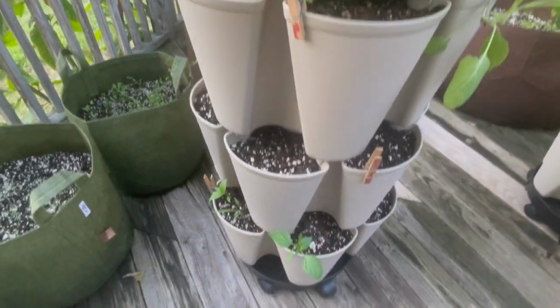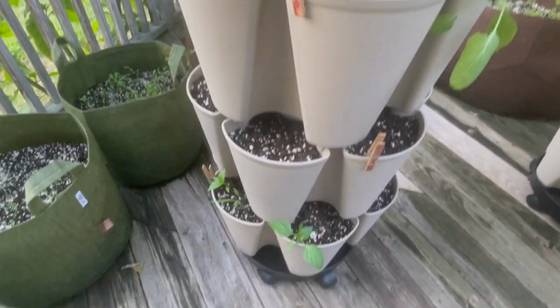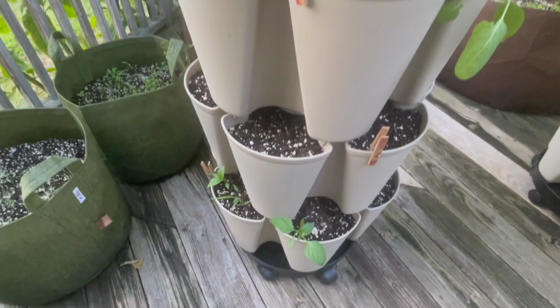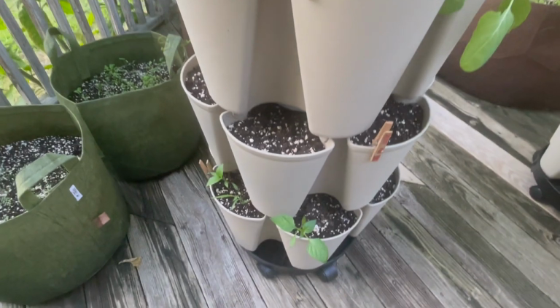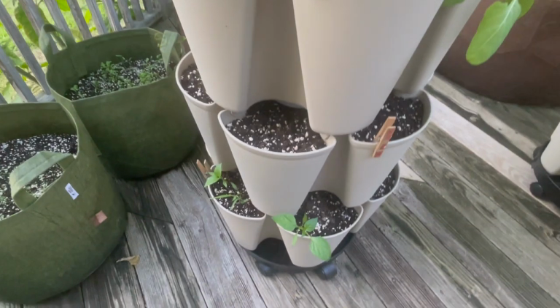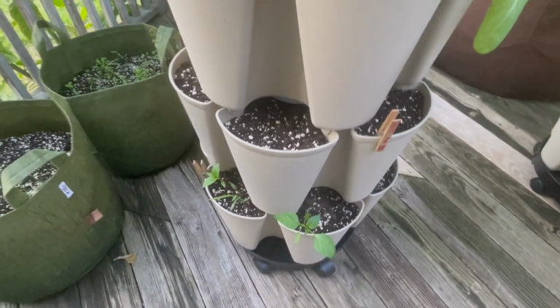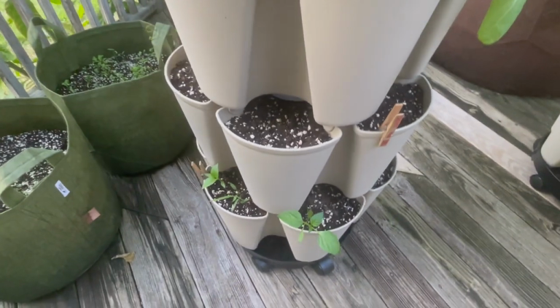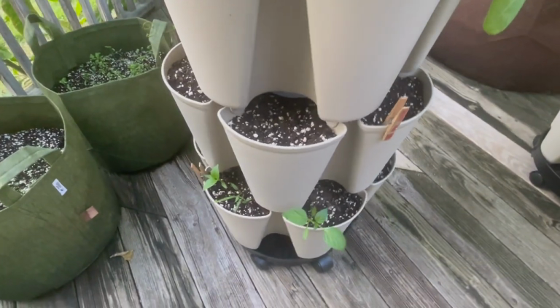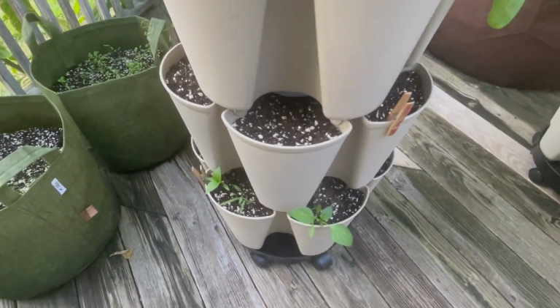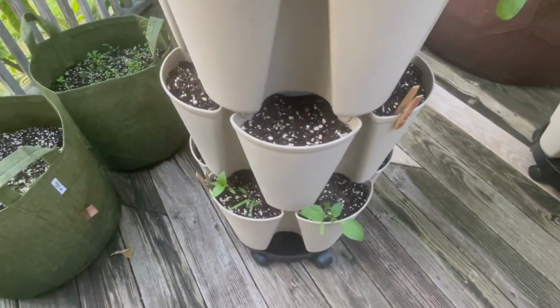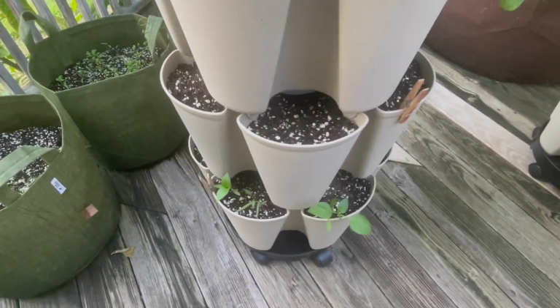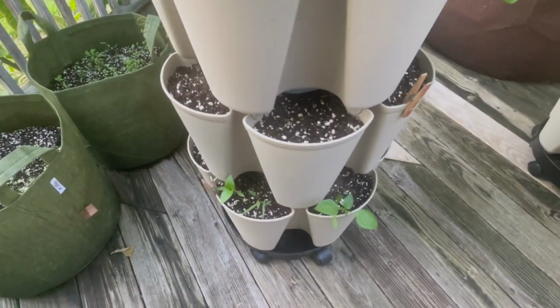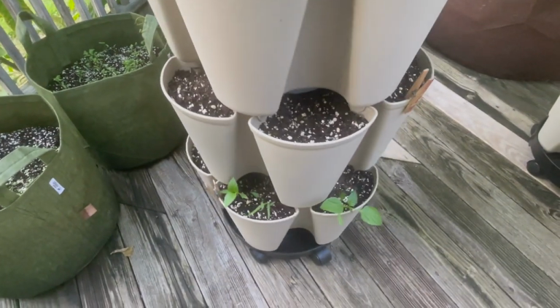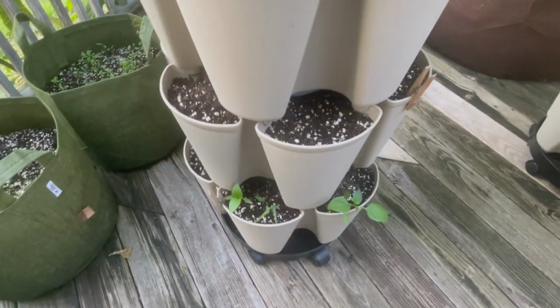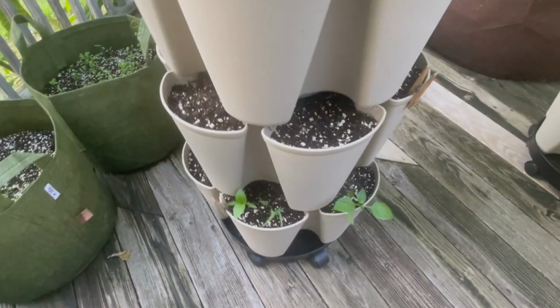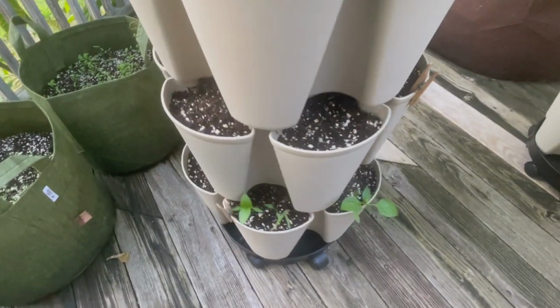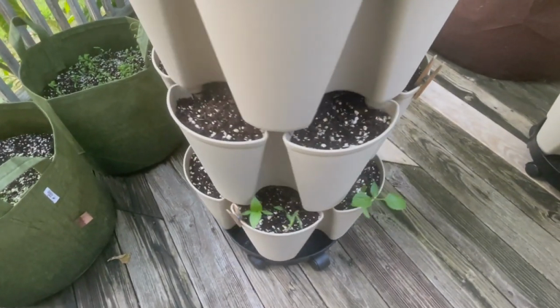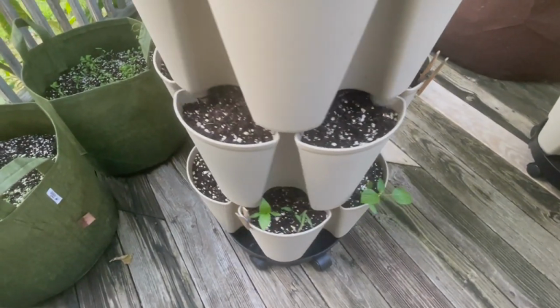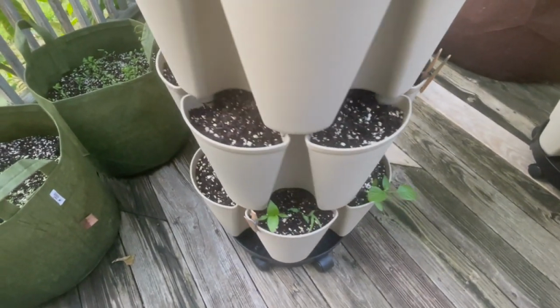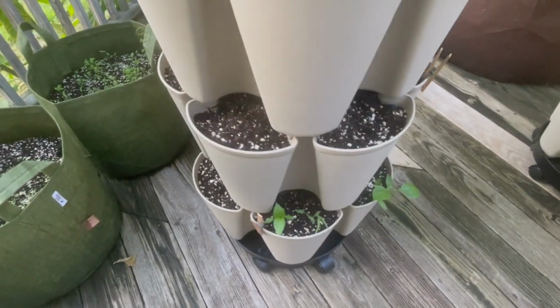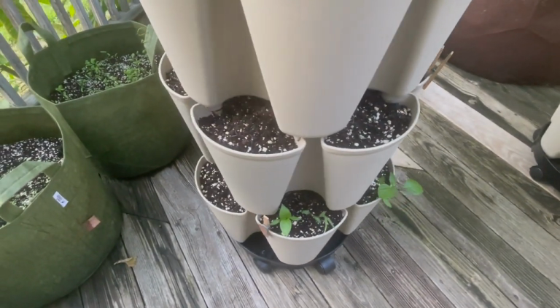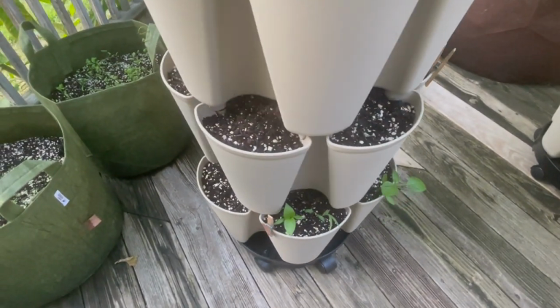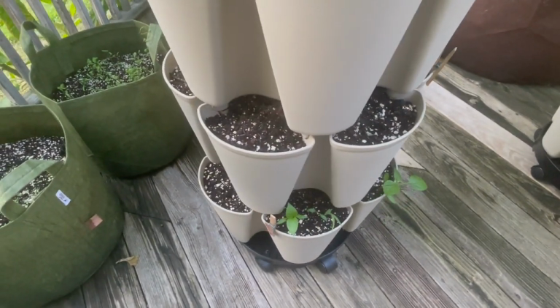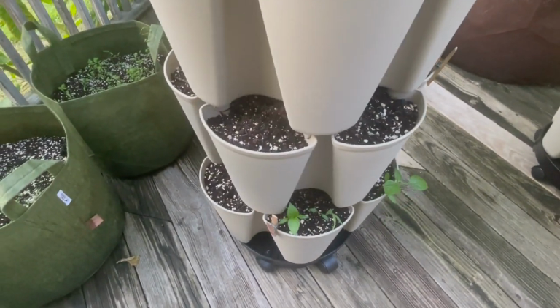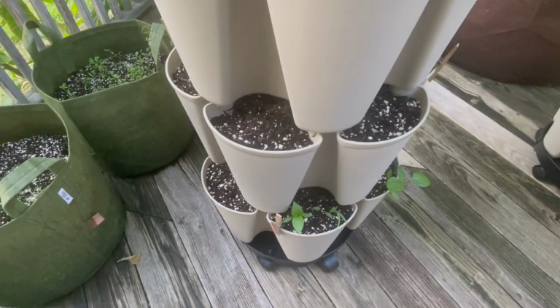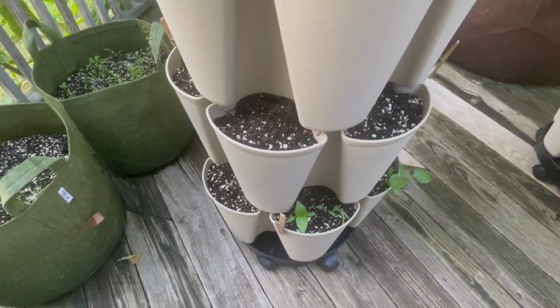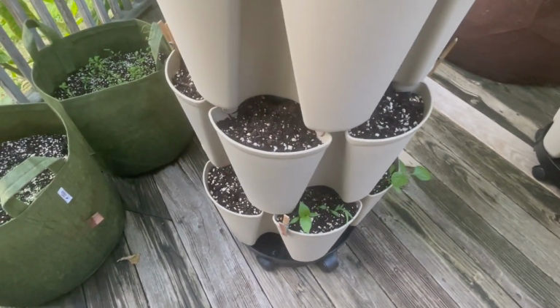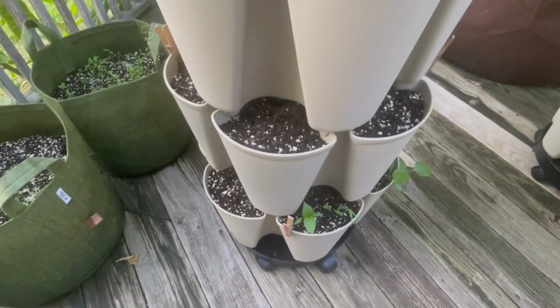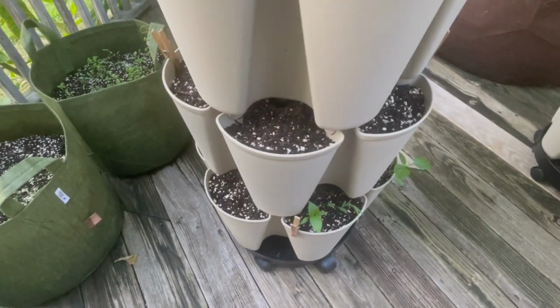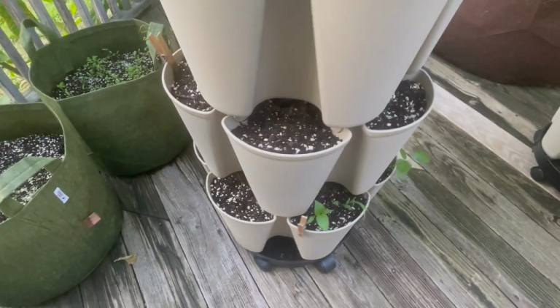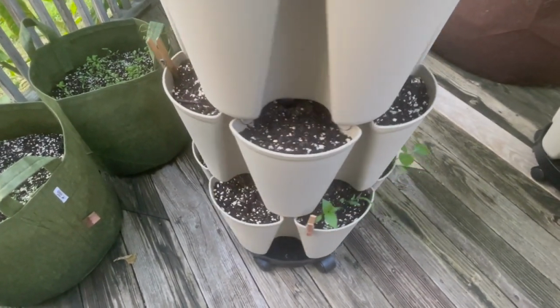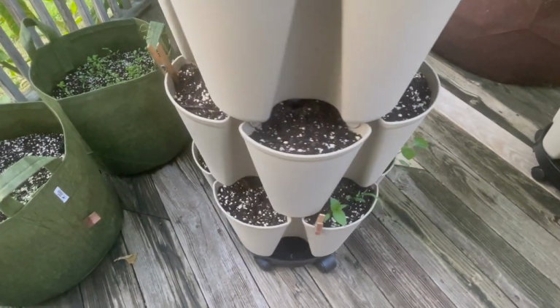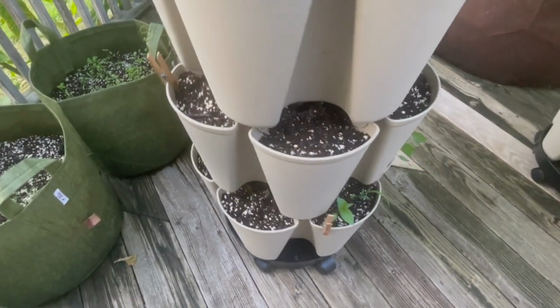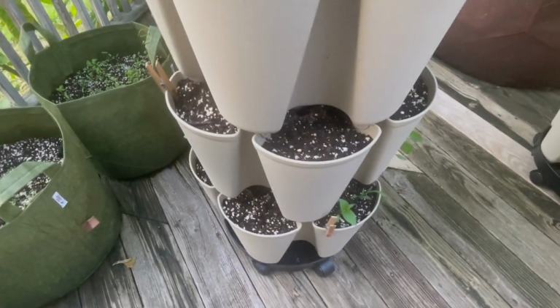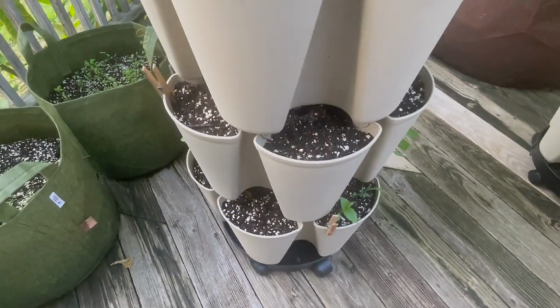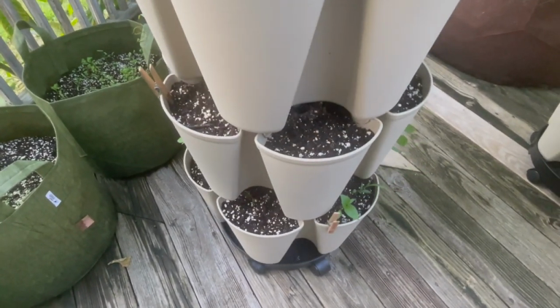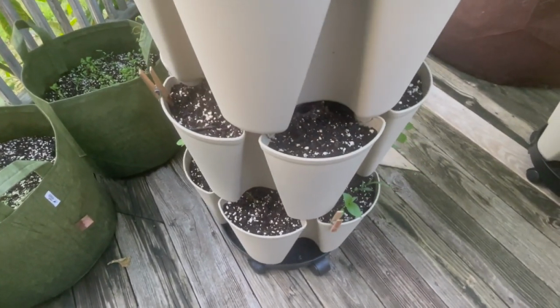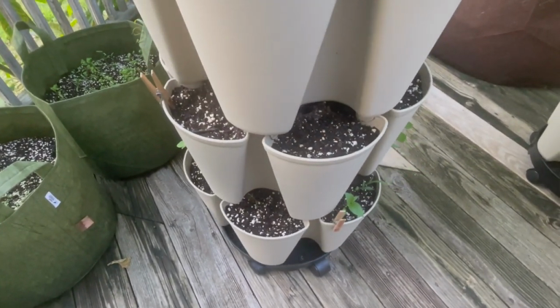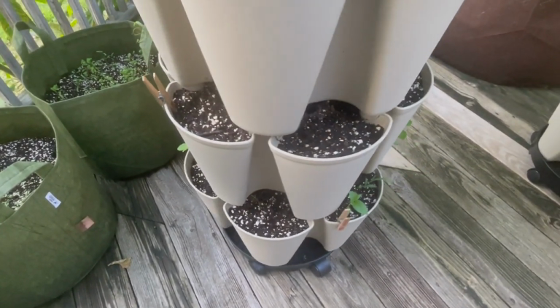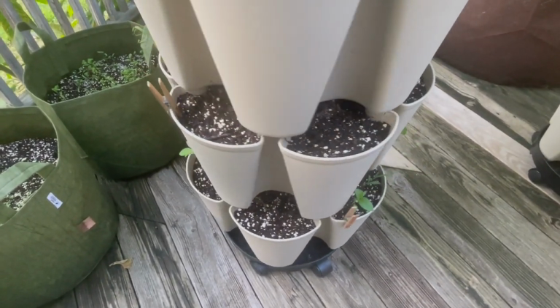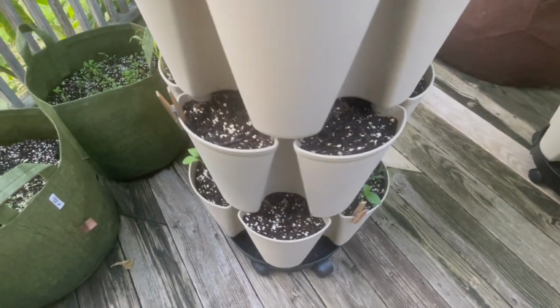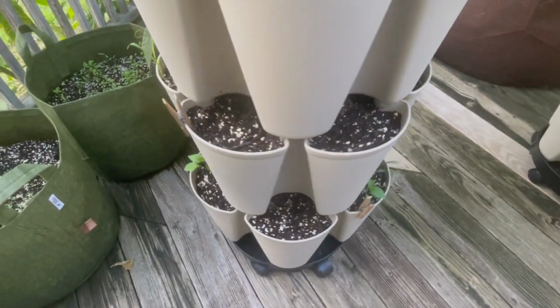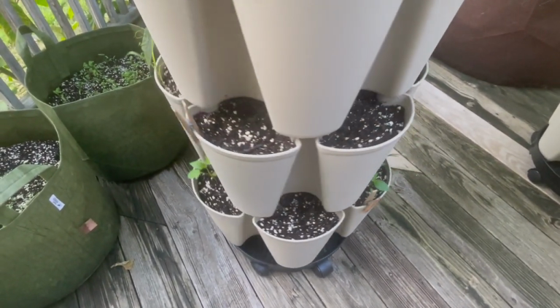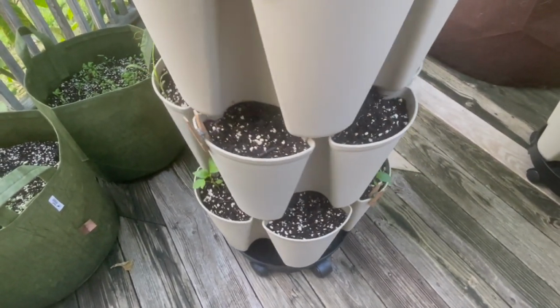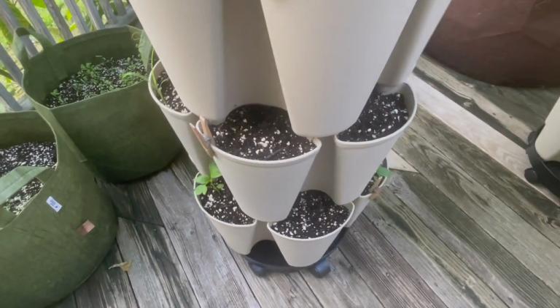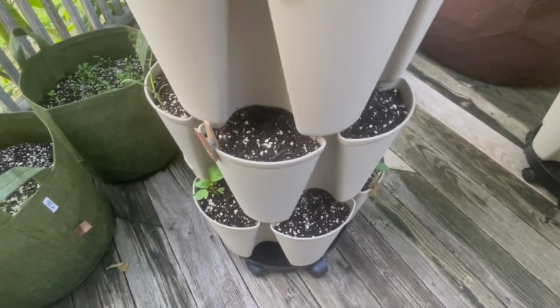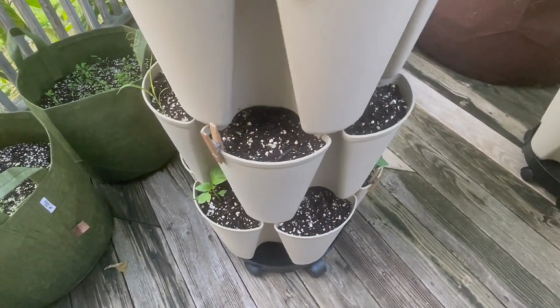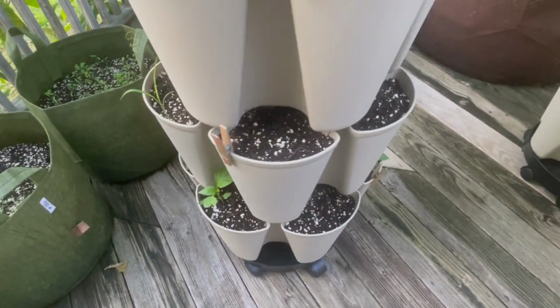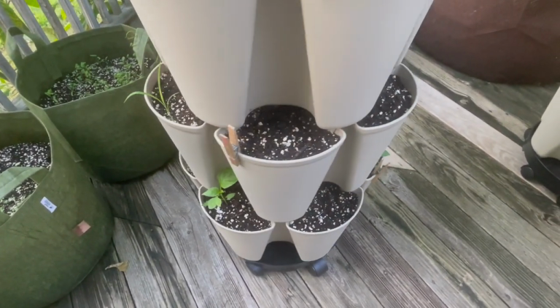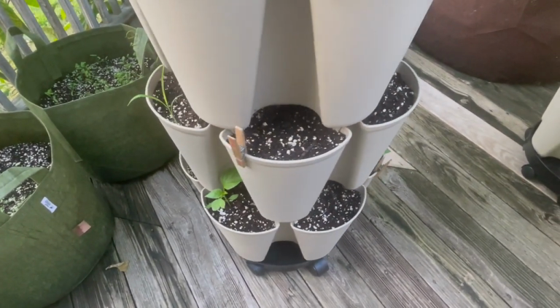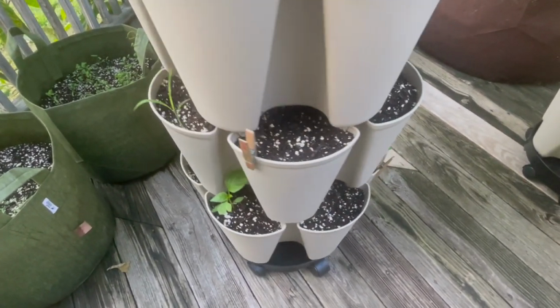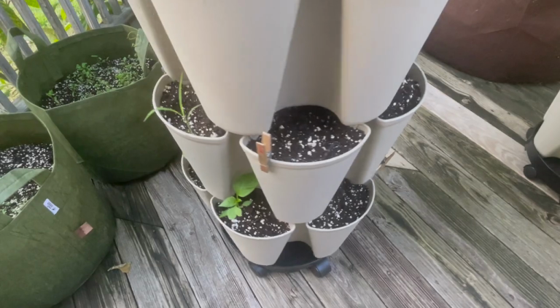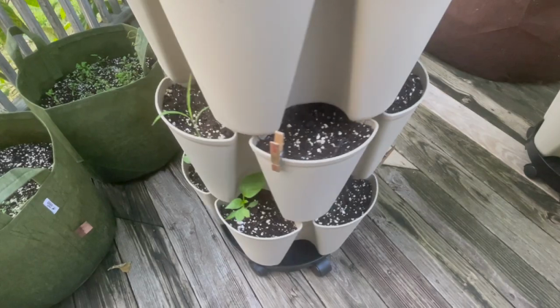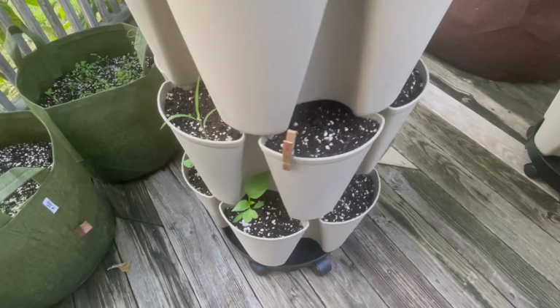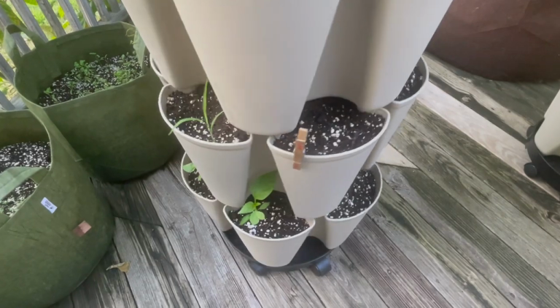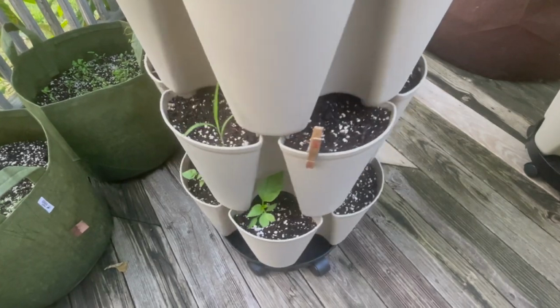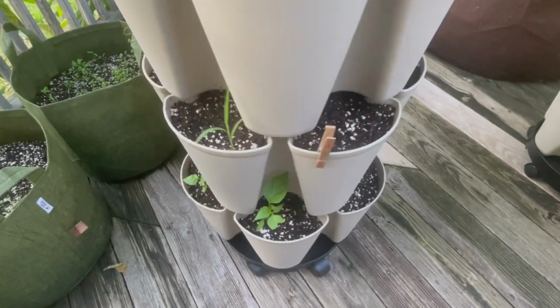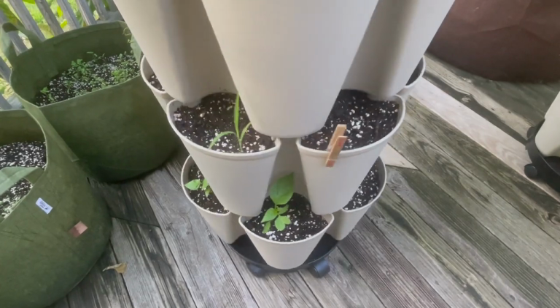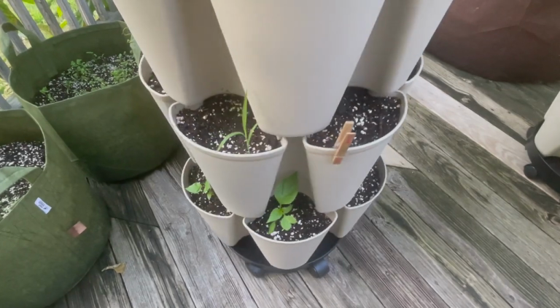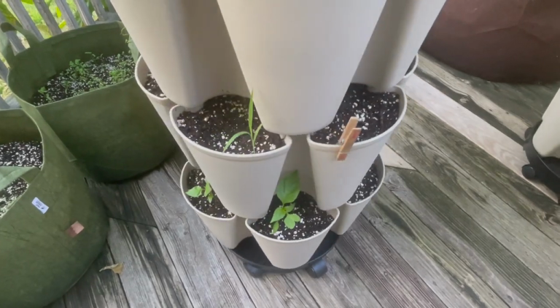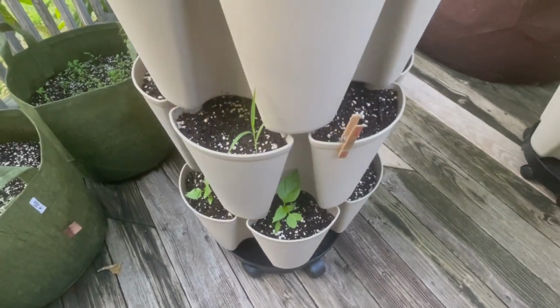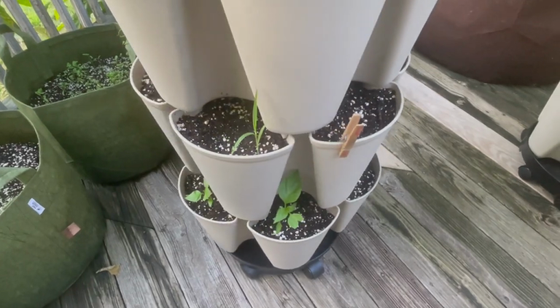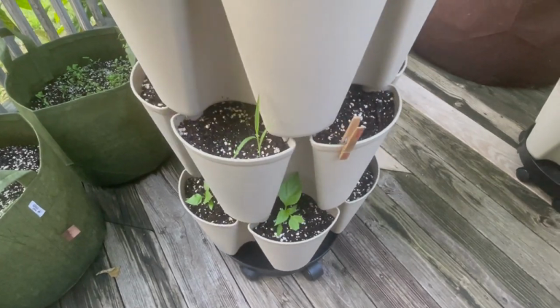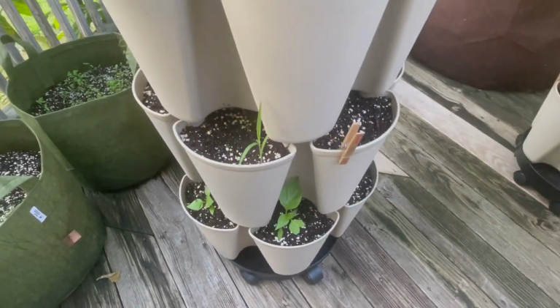Down here is peppers, so they're doing well. Taking our time but we've got growth.